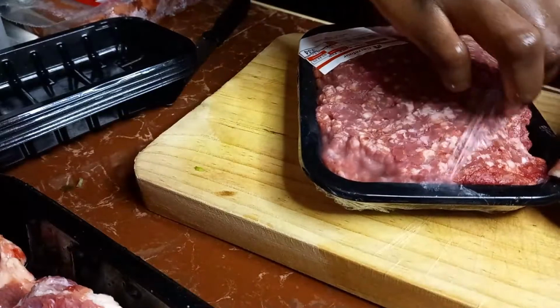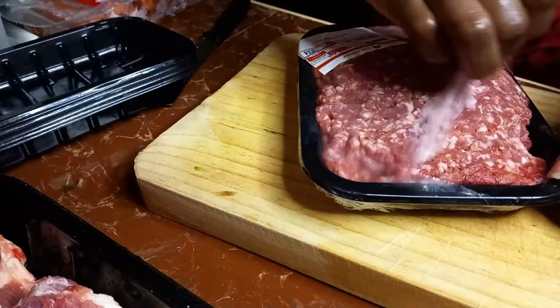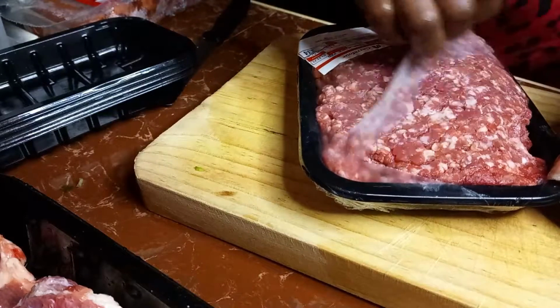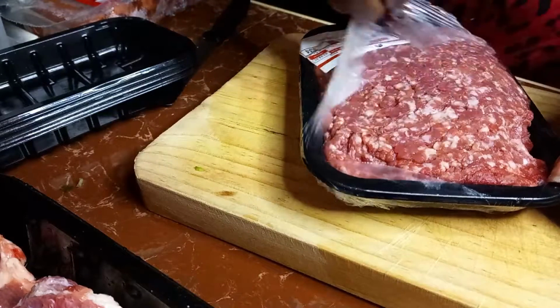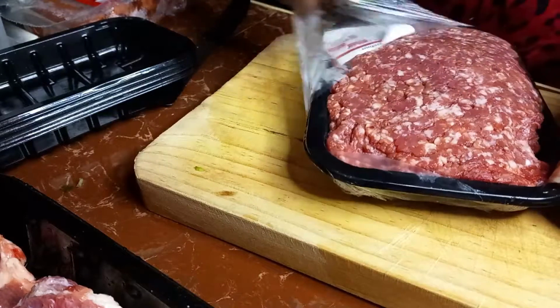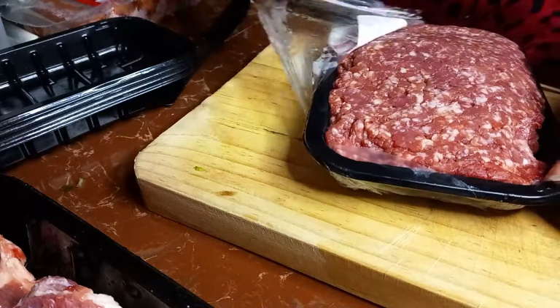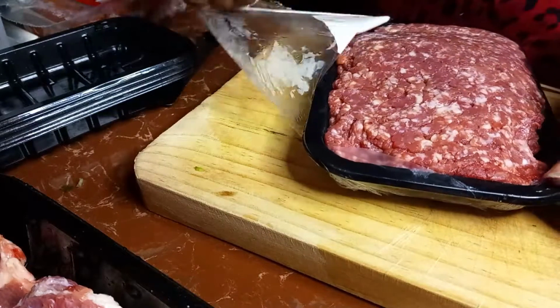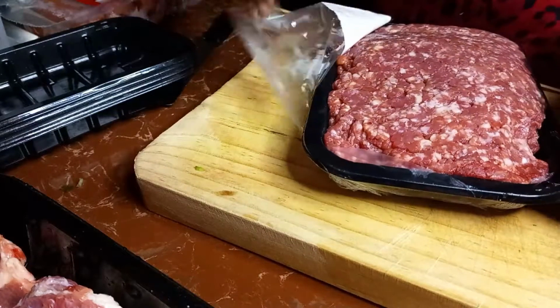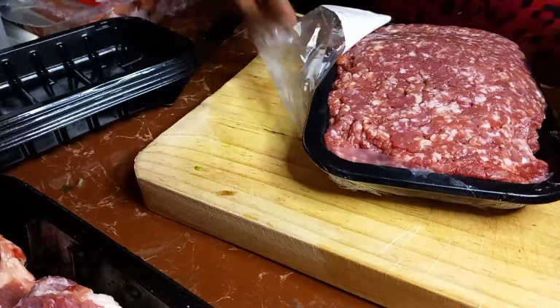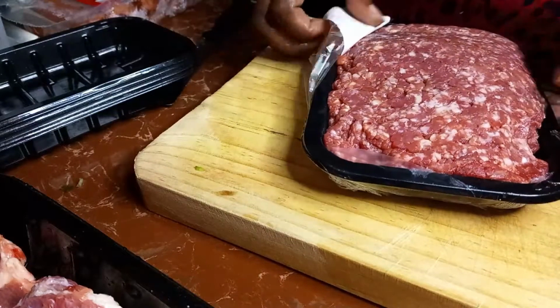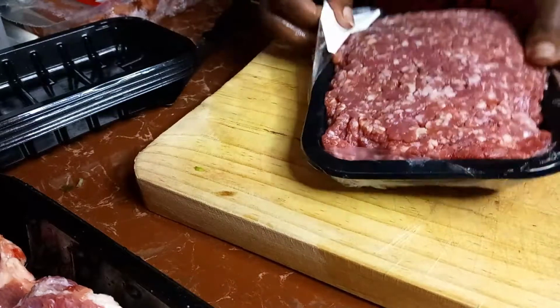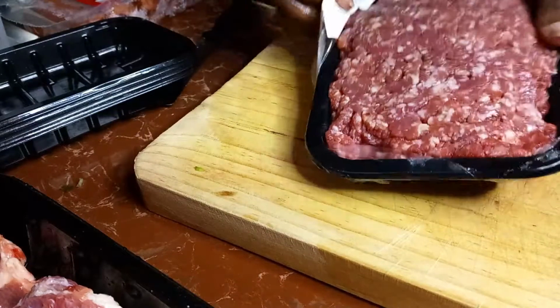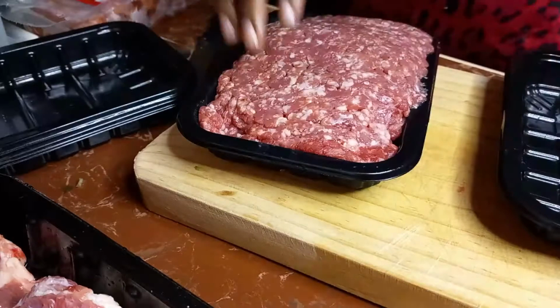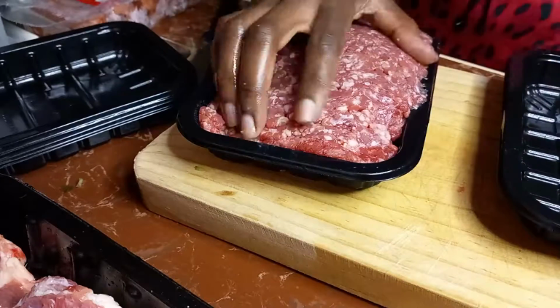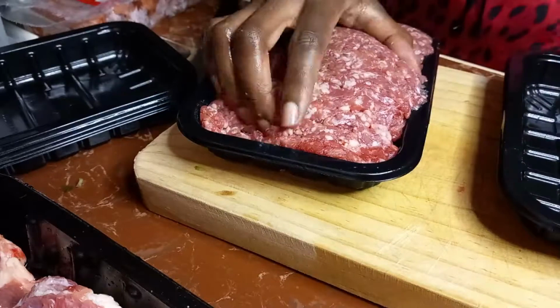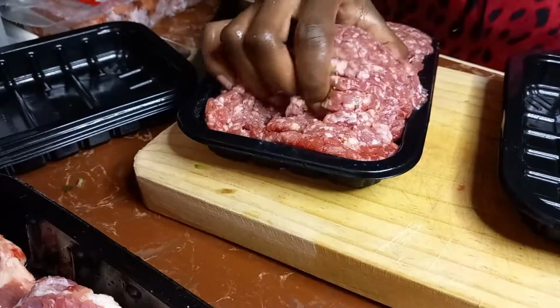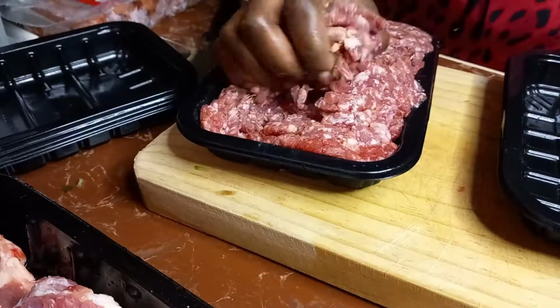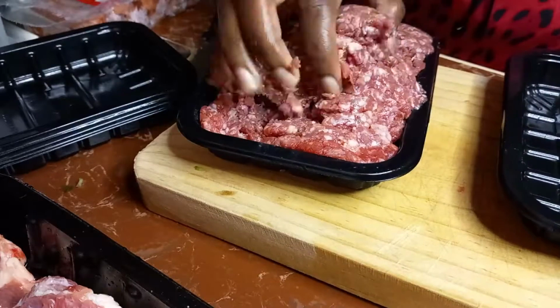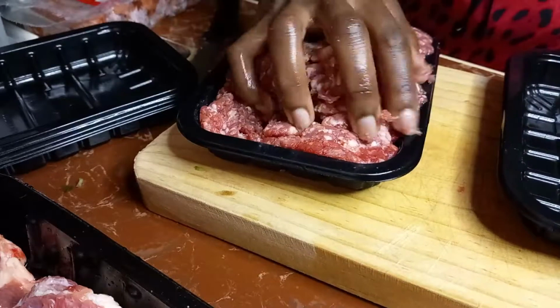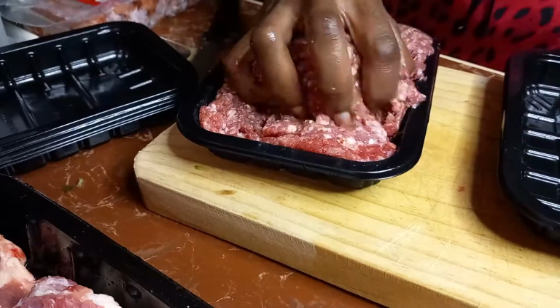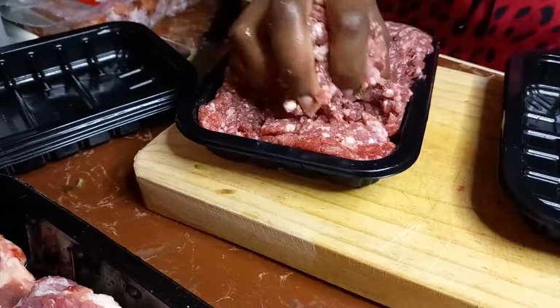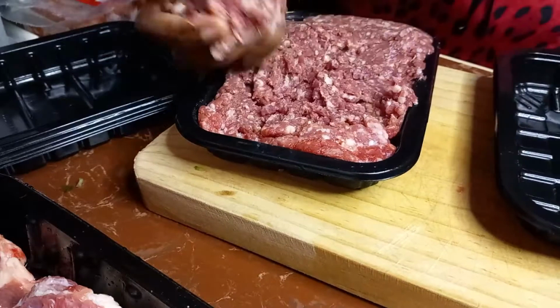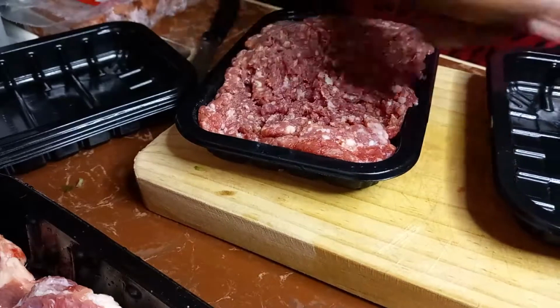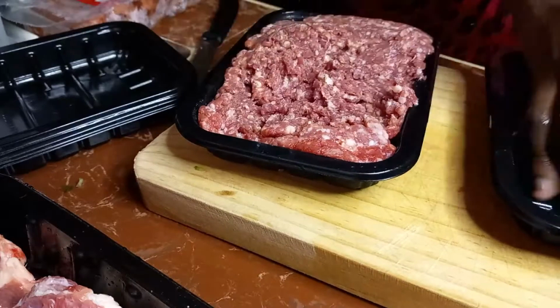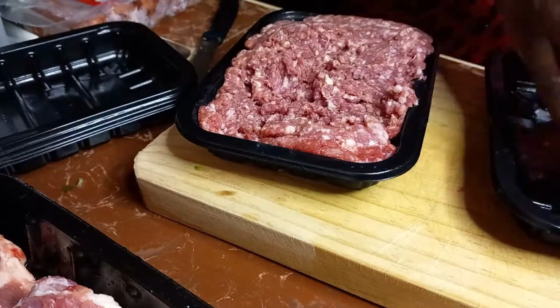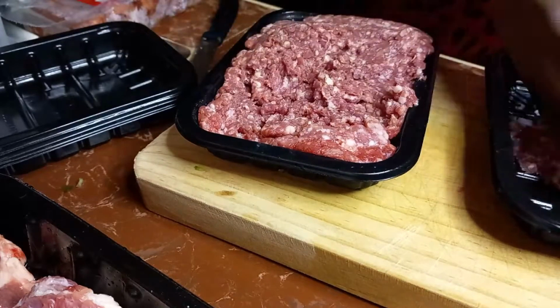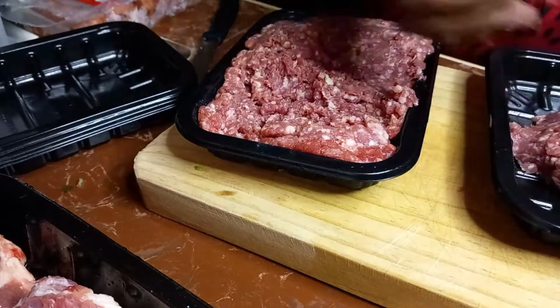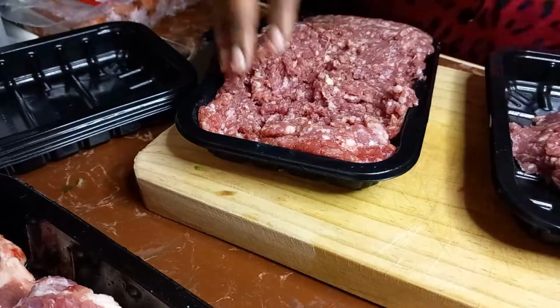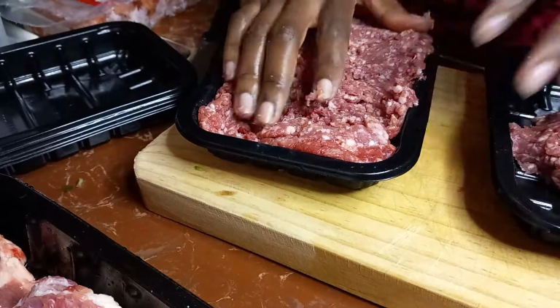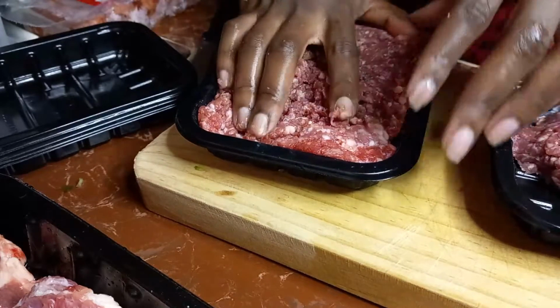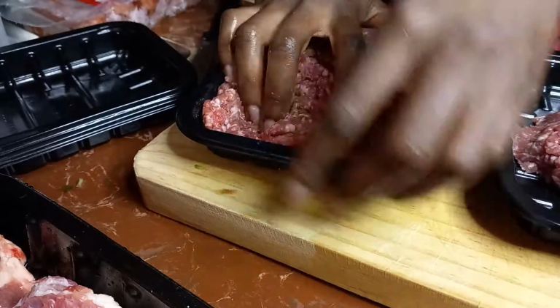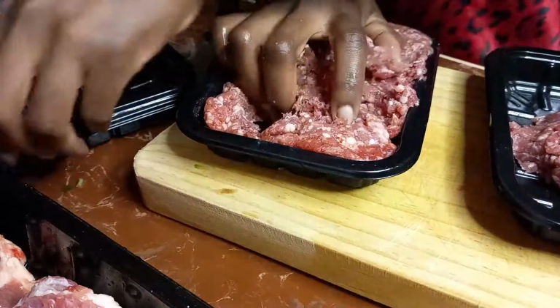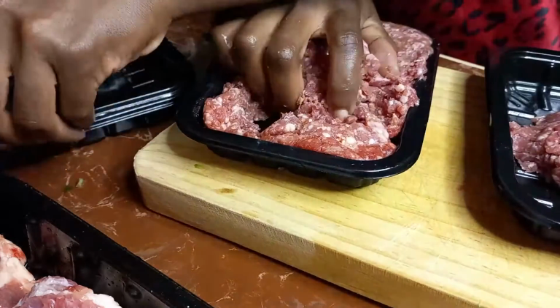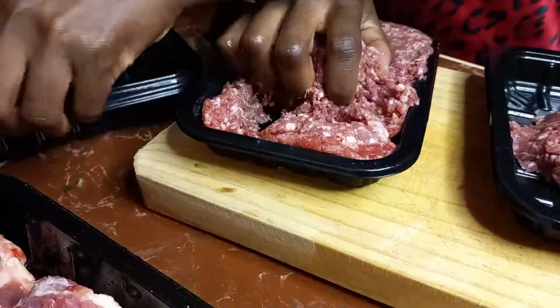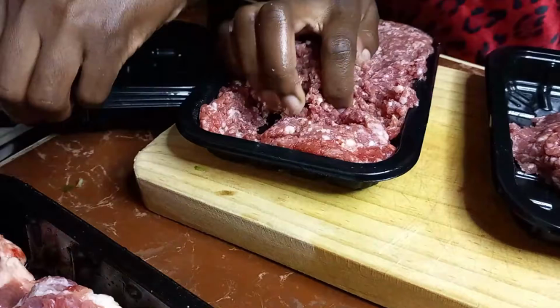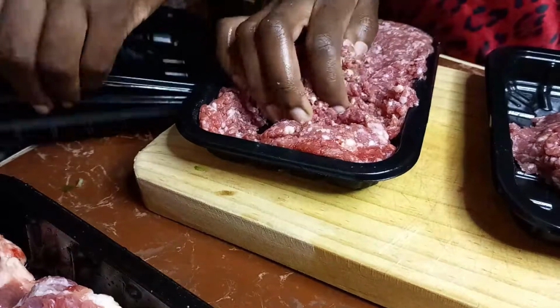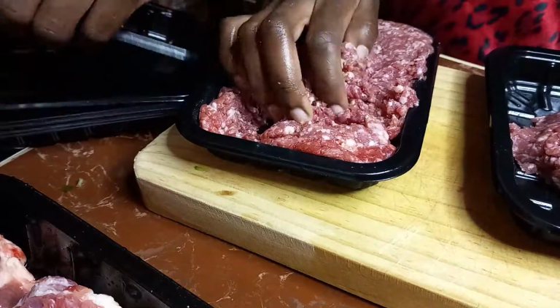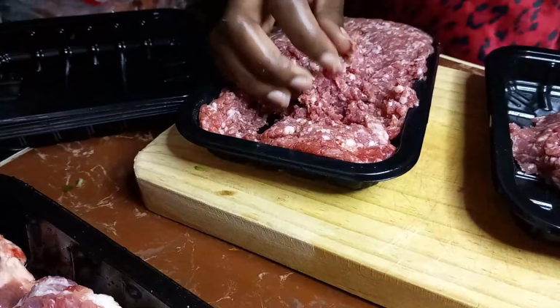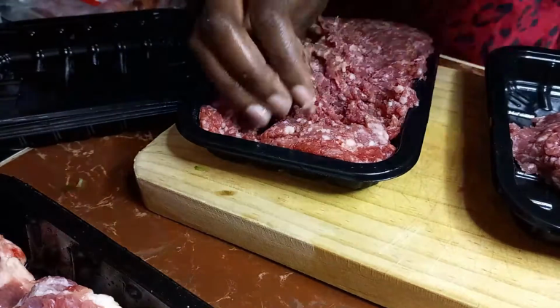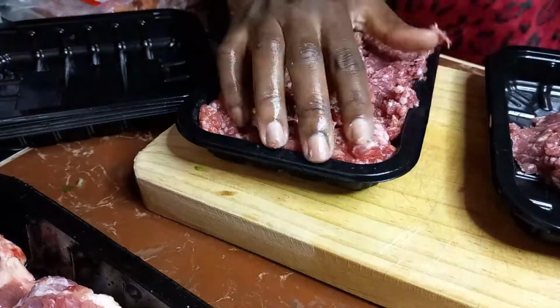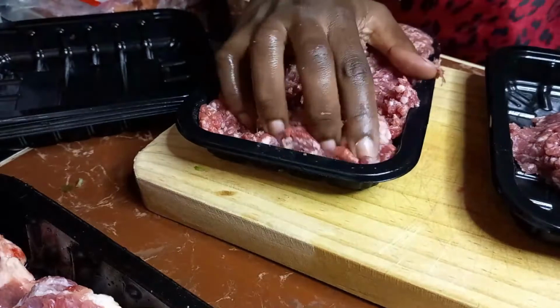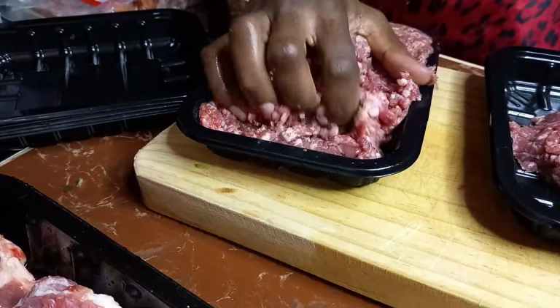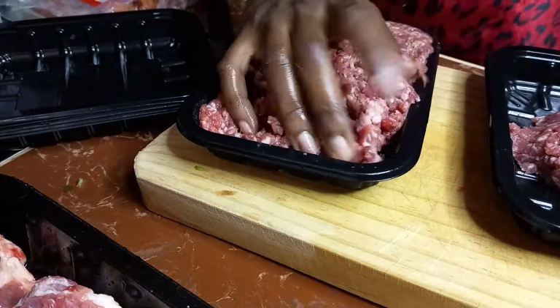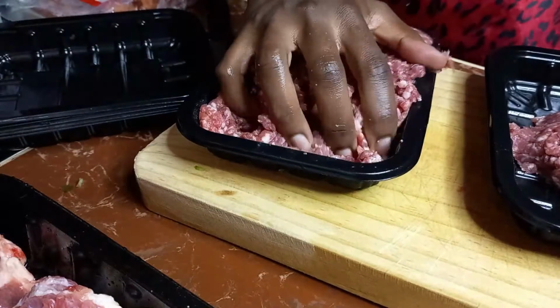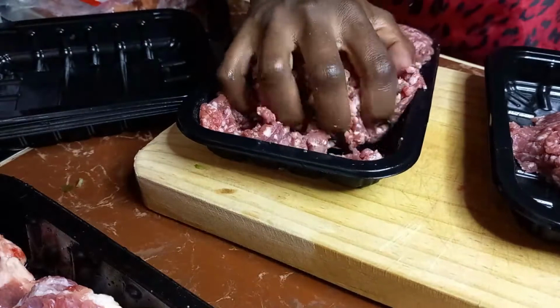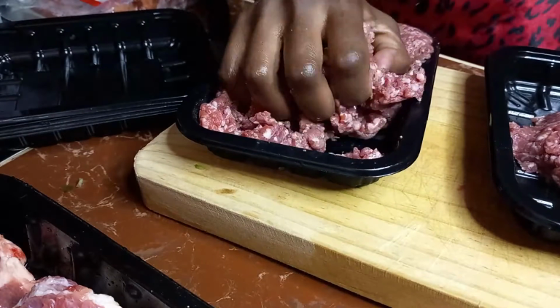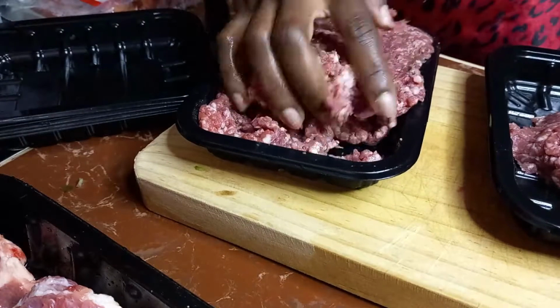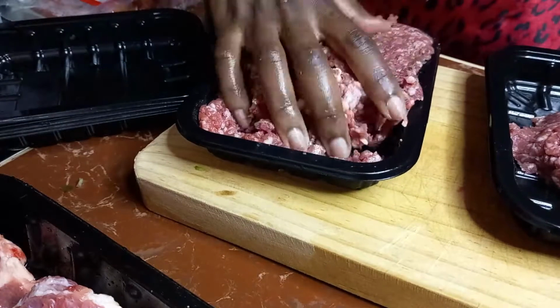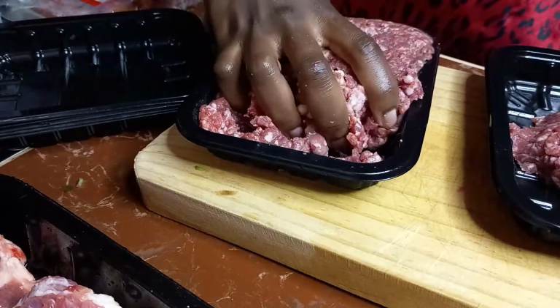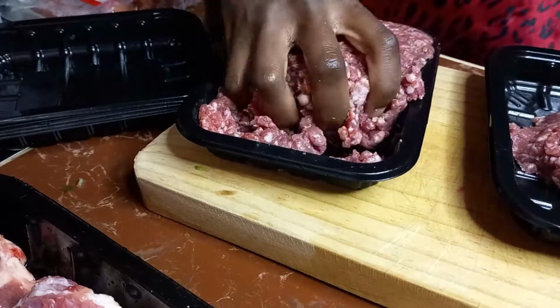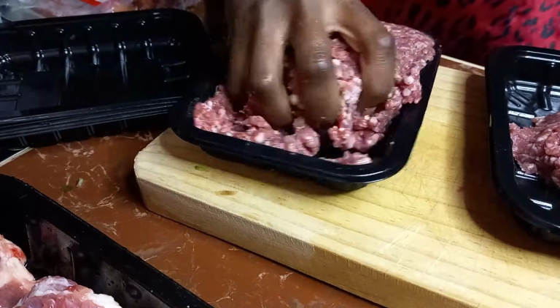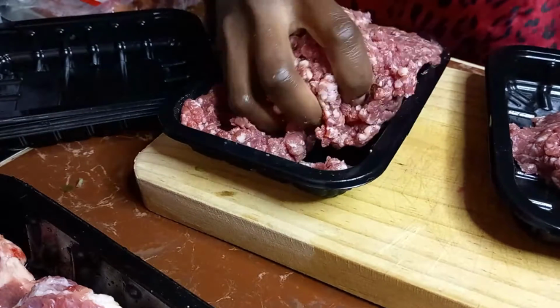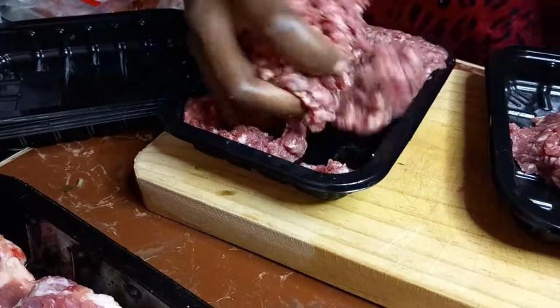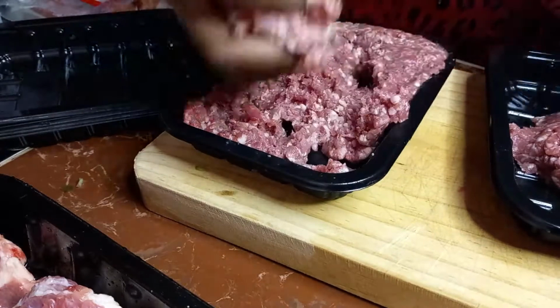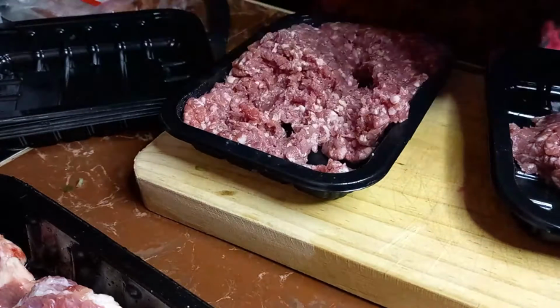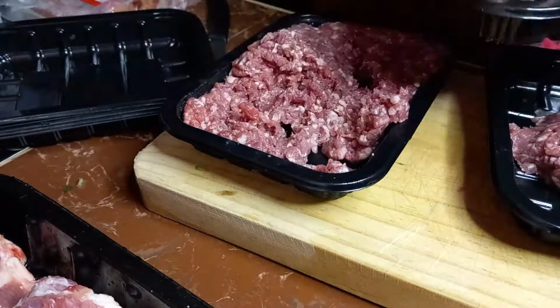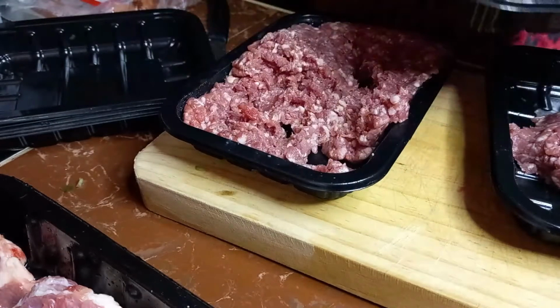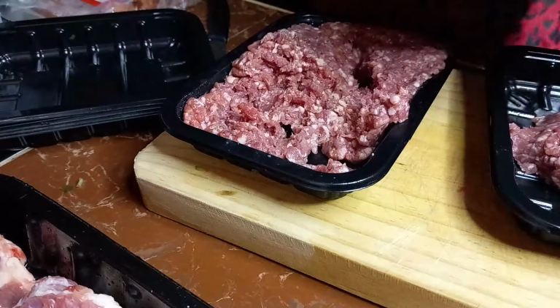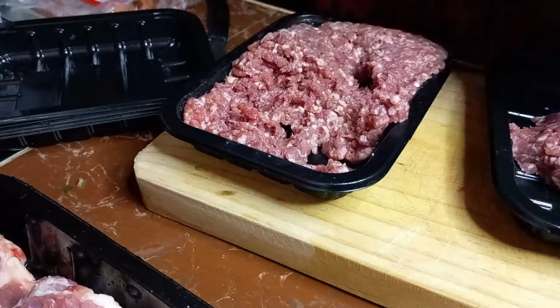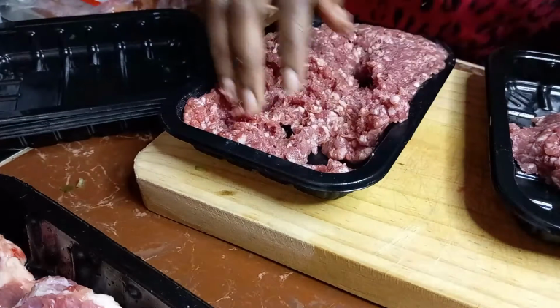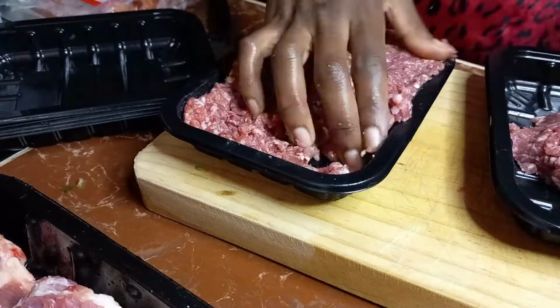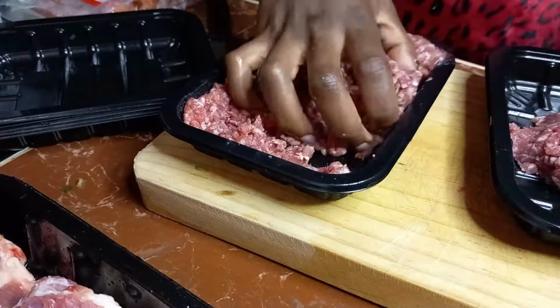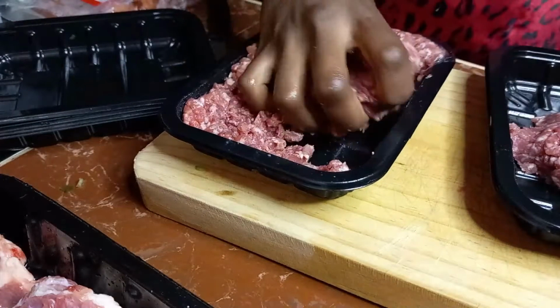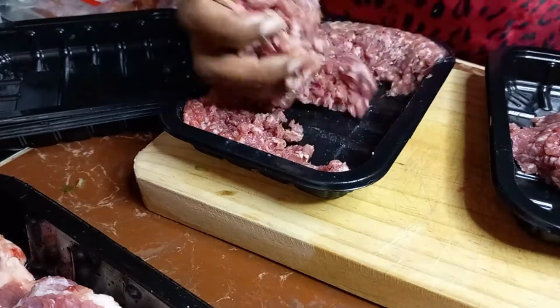Then I'm just dividing the minced meat into portions that I will be cooking when I need to cook minced meat.